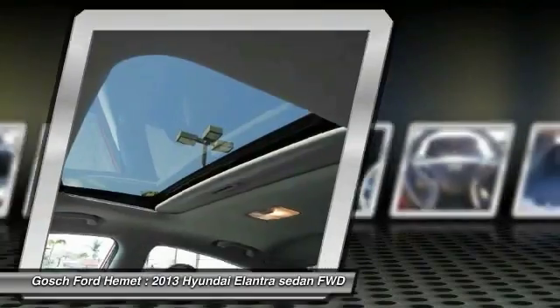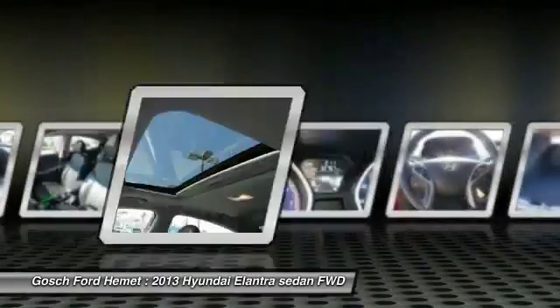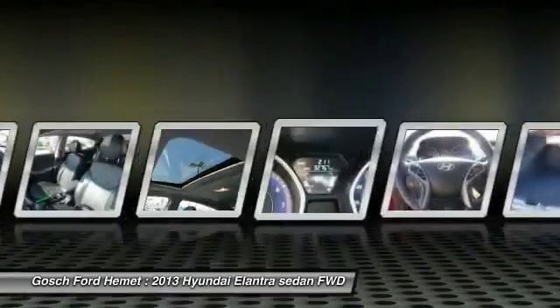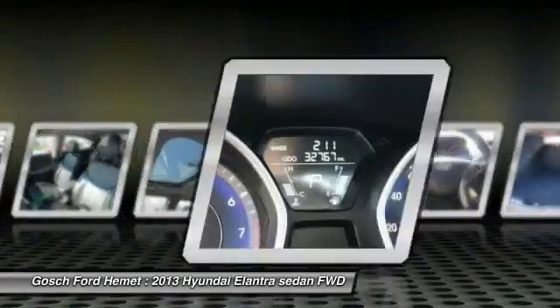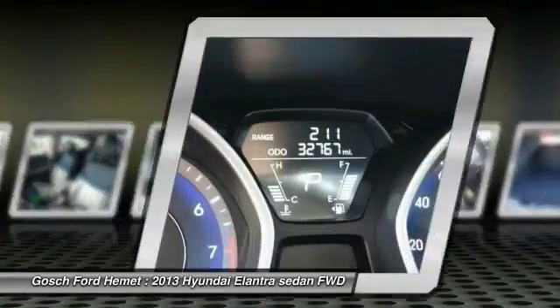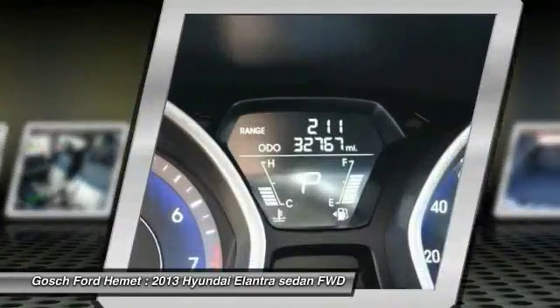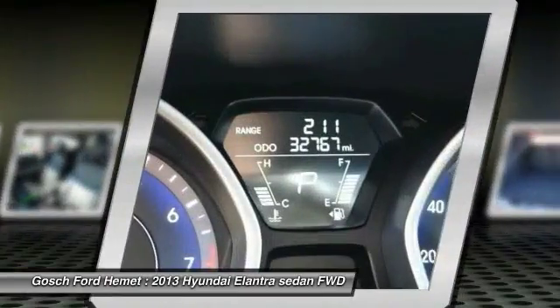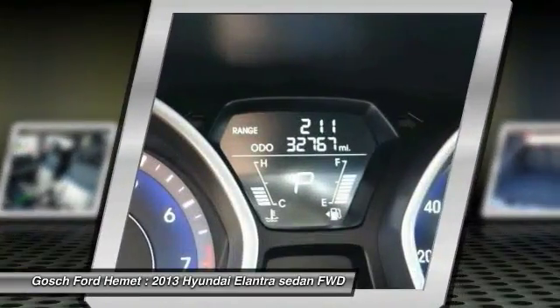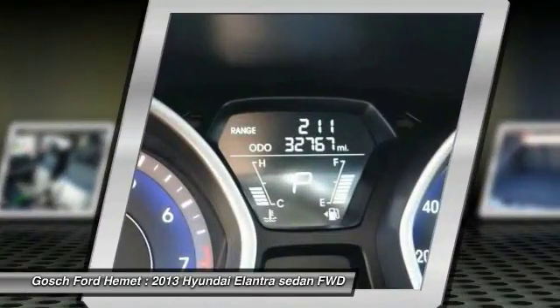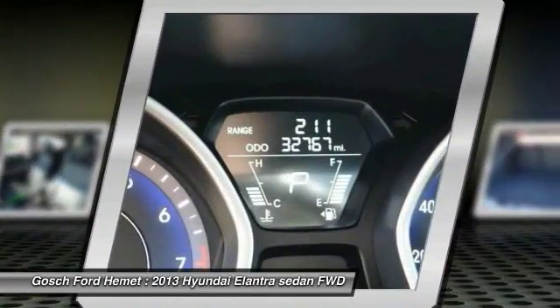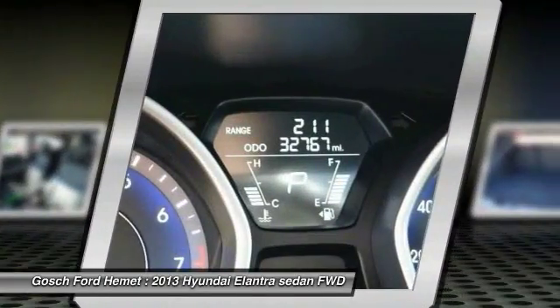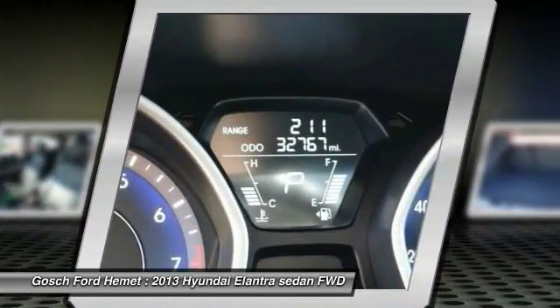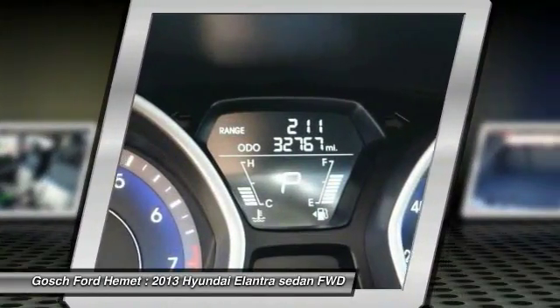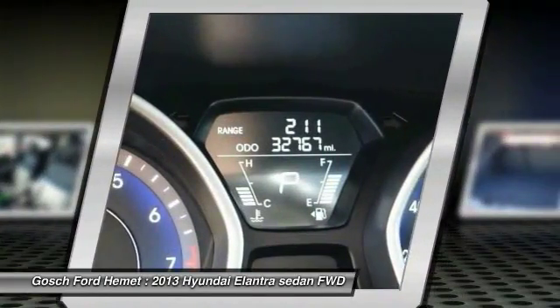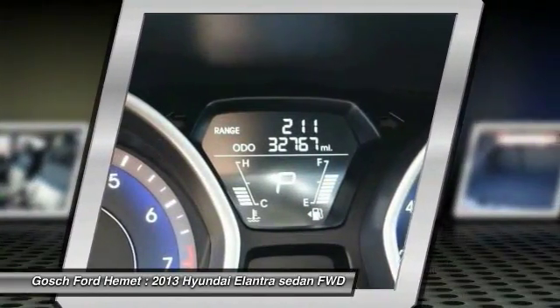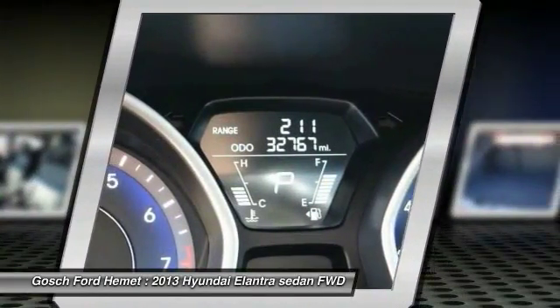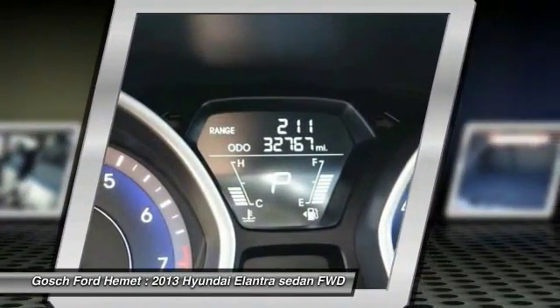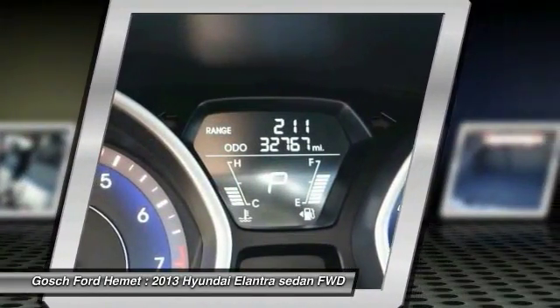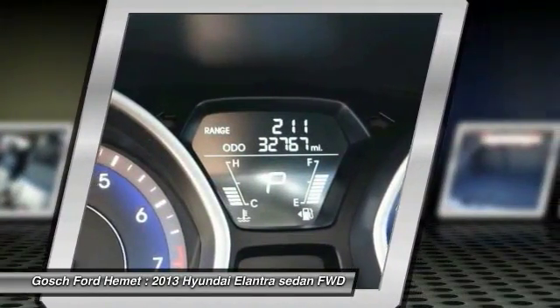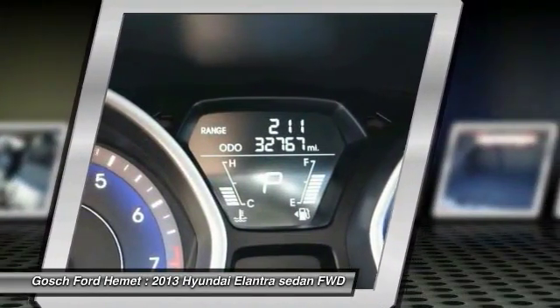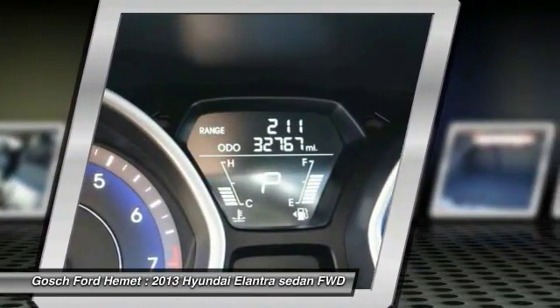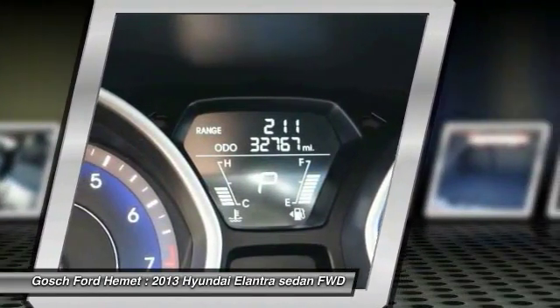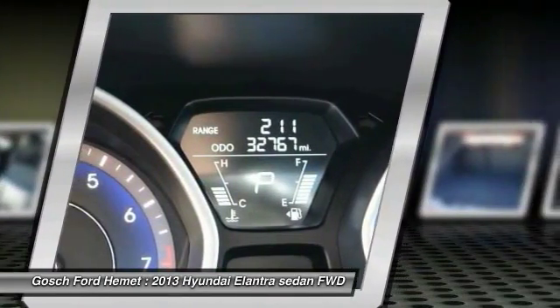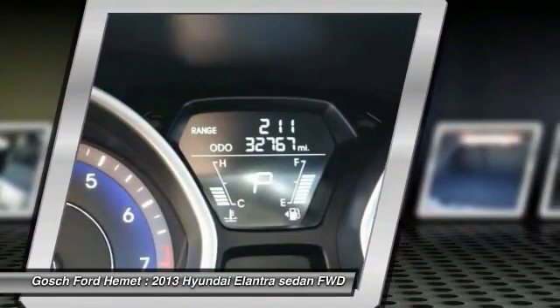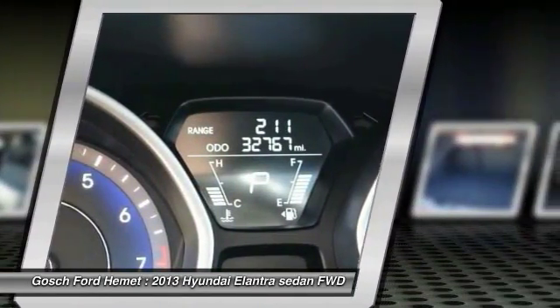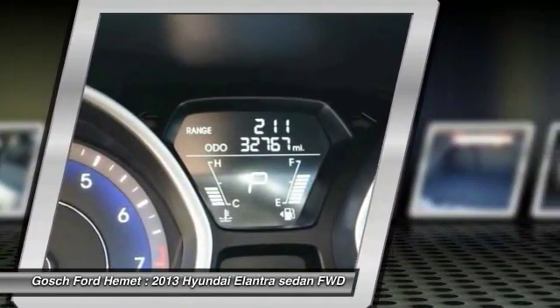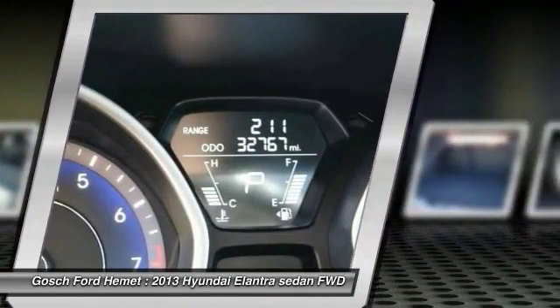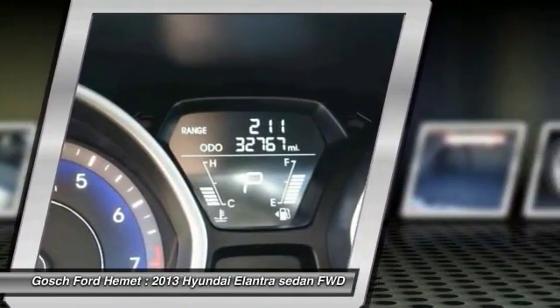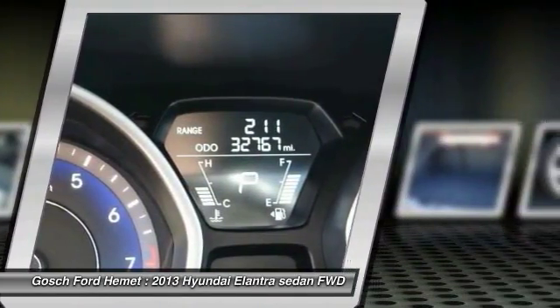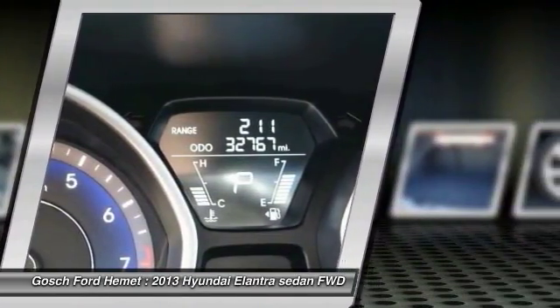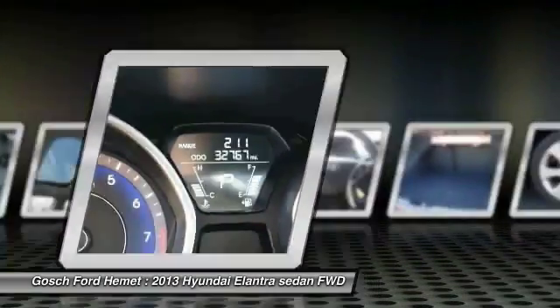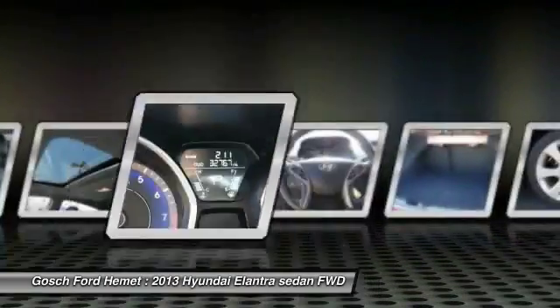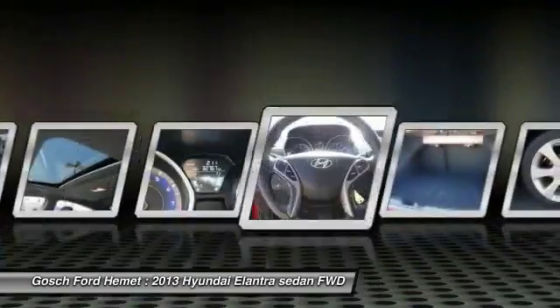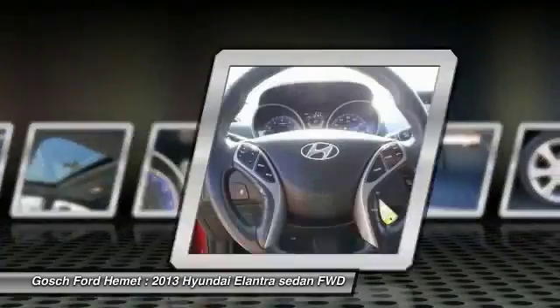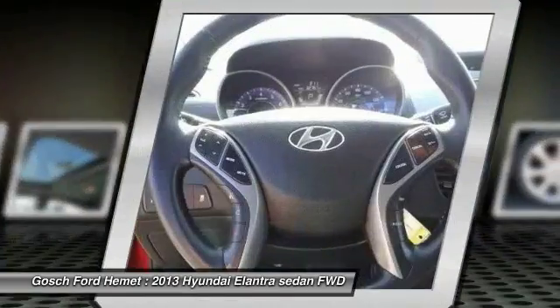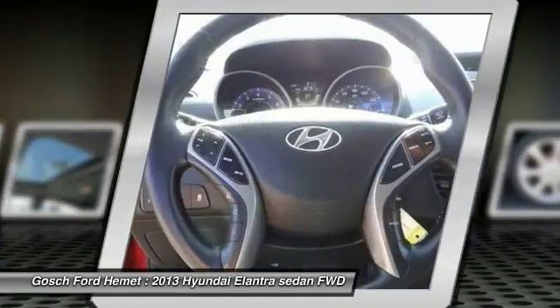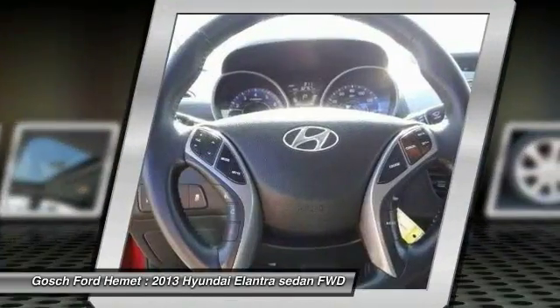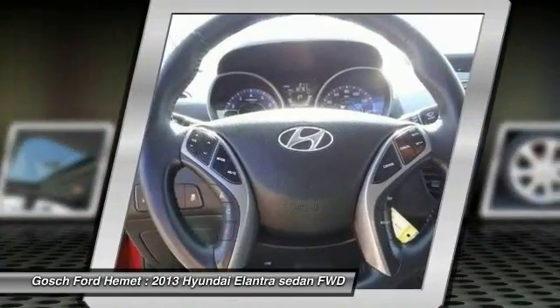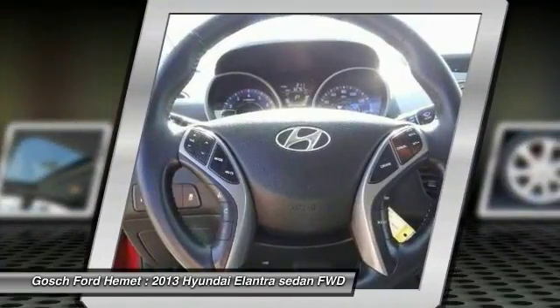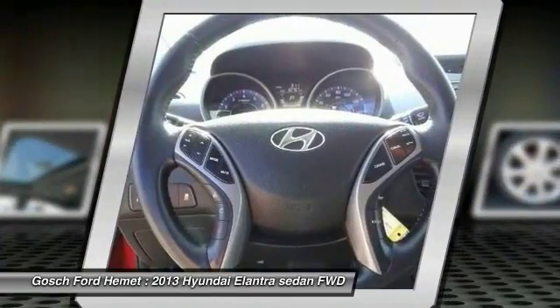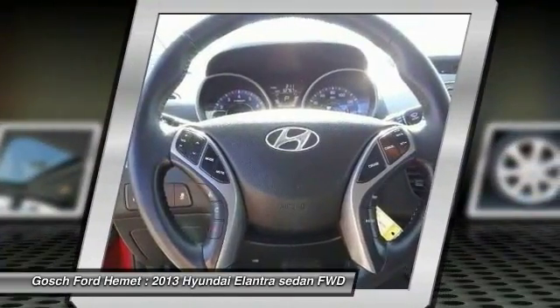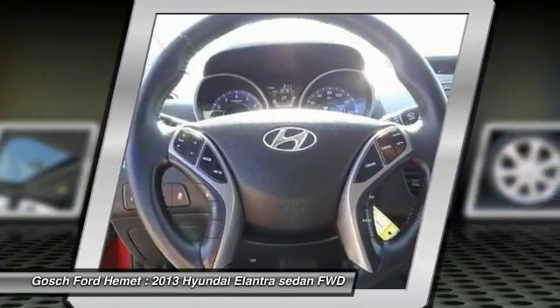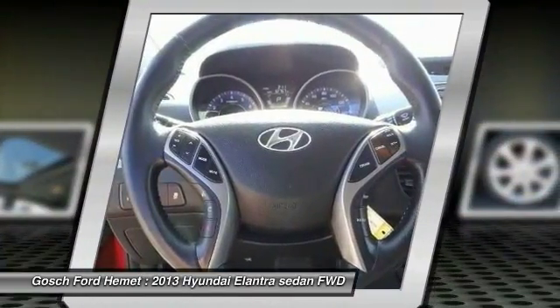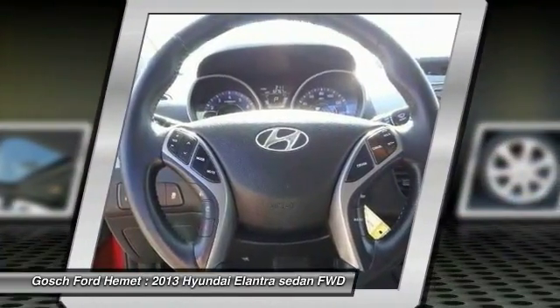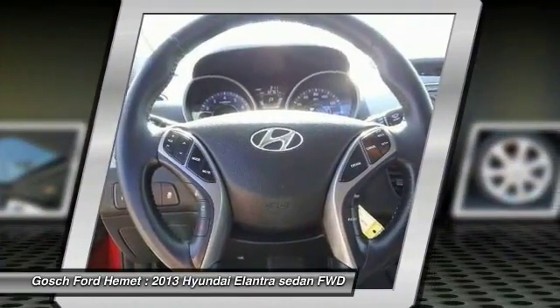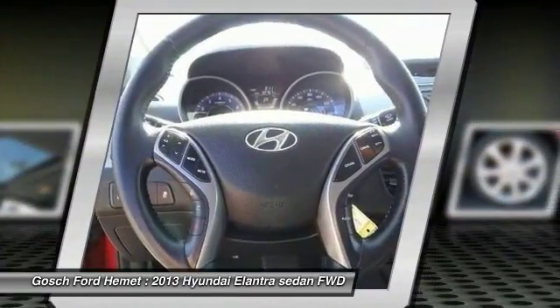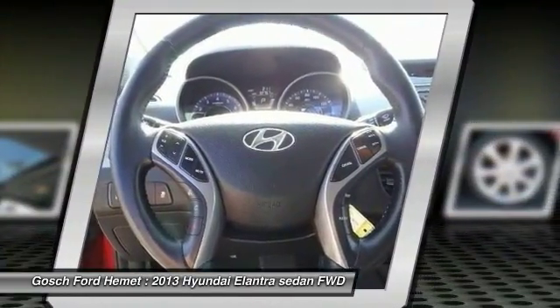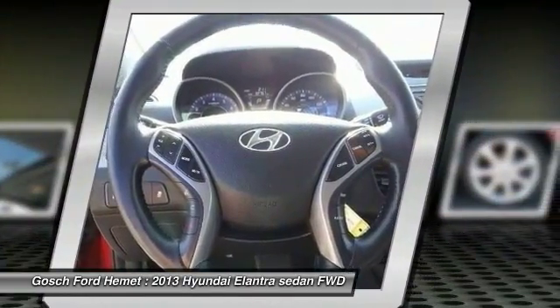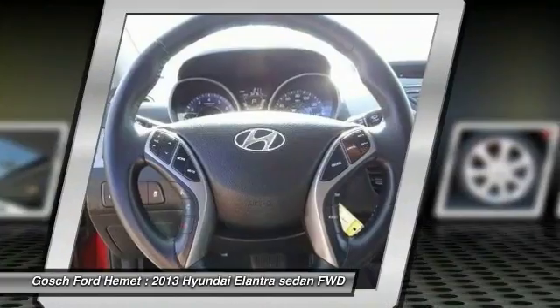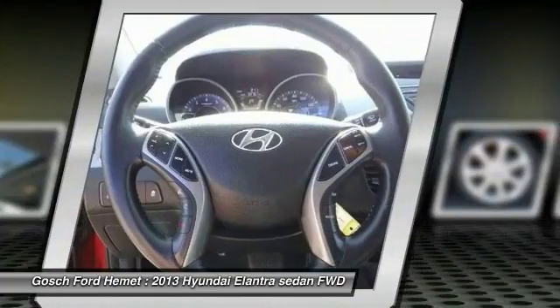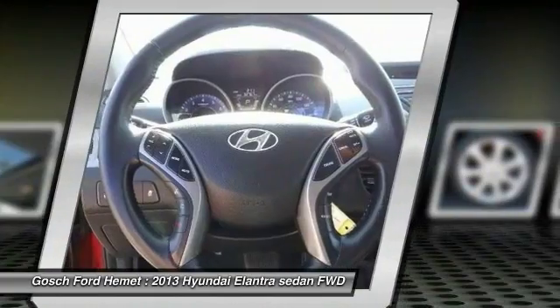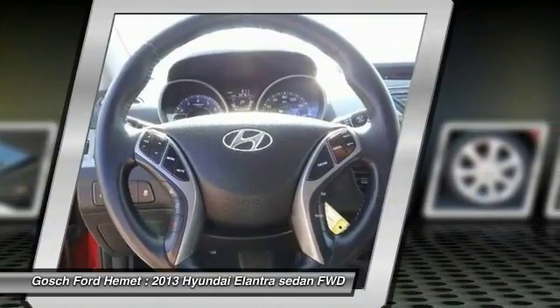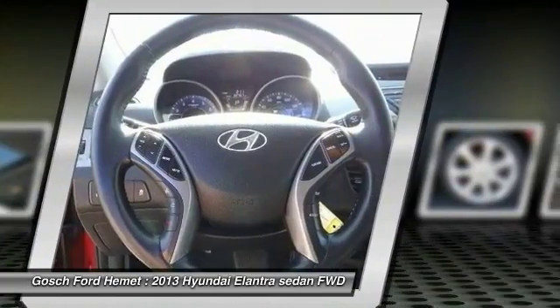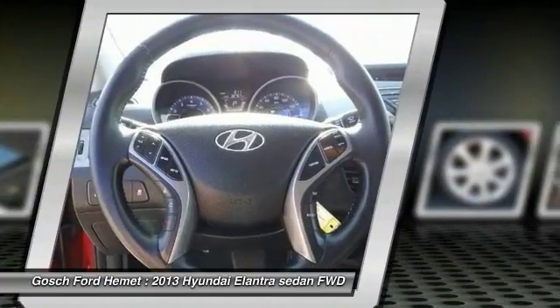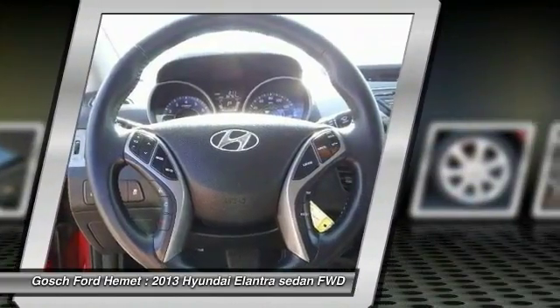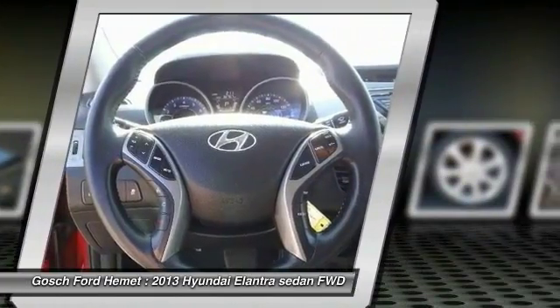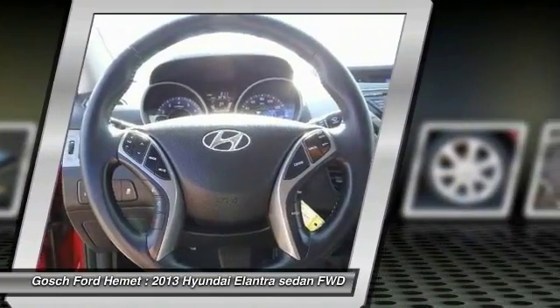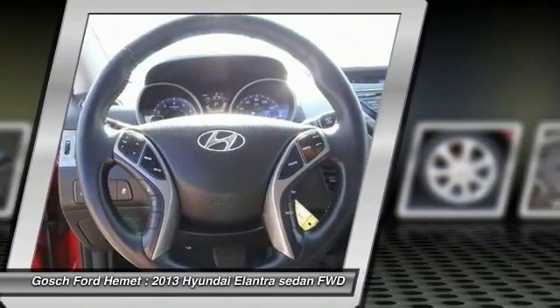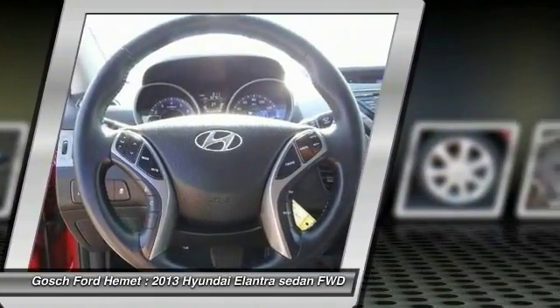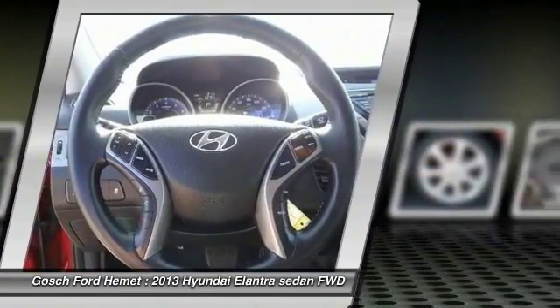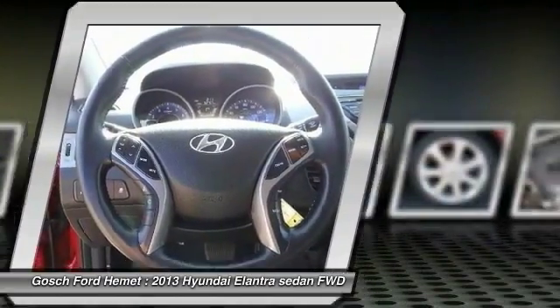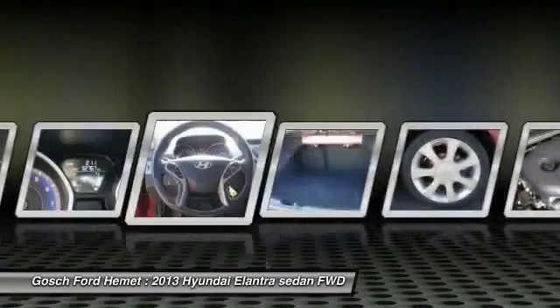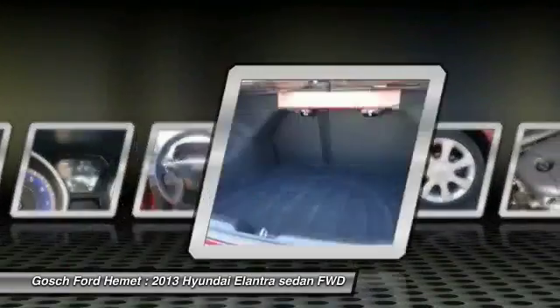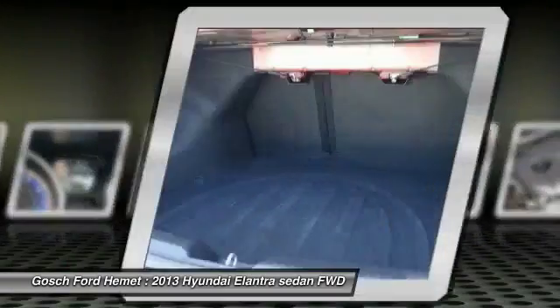Air conditioning front, cruise control, automatic stability control, AM/FM stereo radio, and fog lamps.